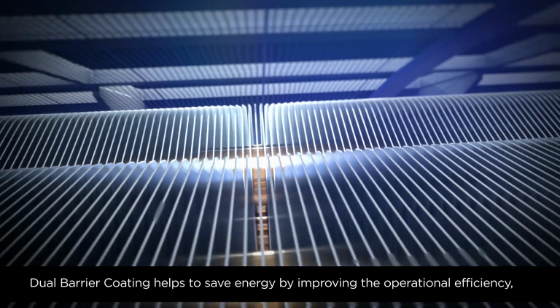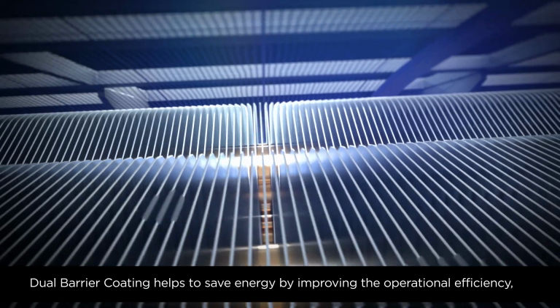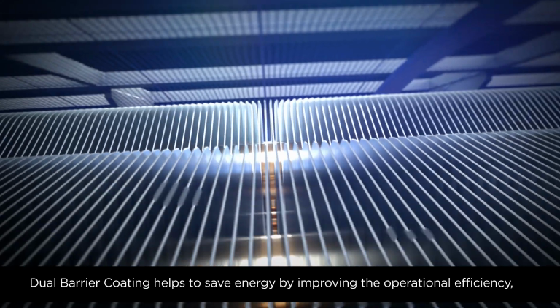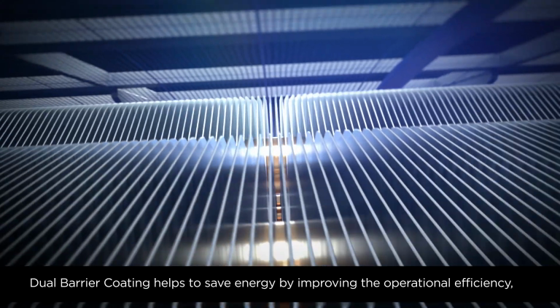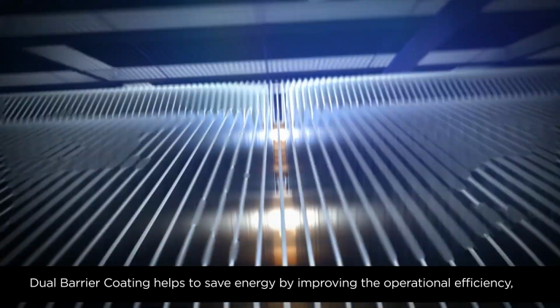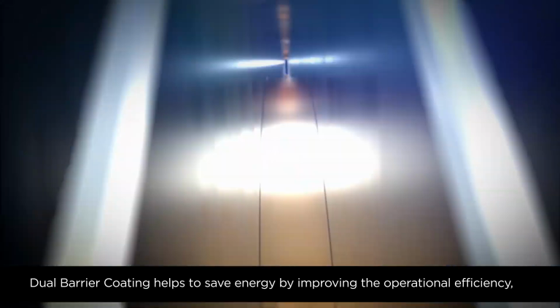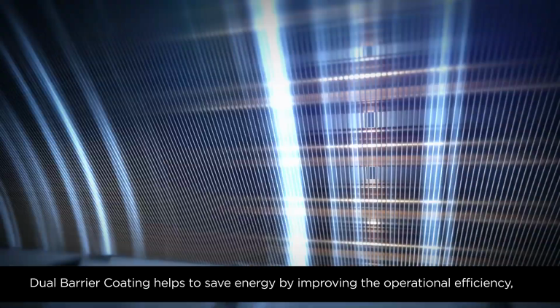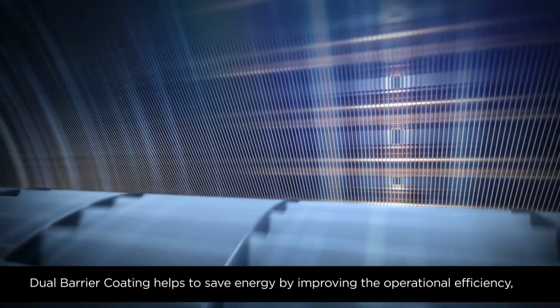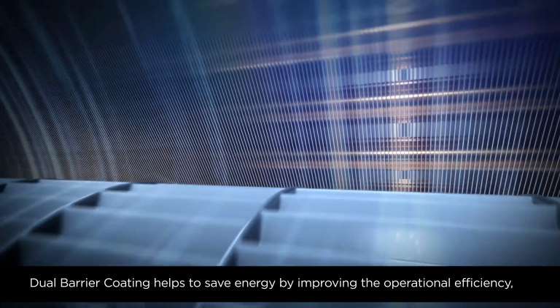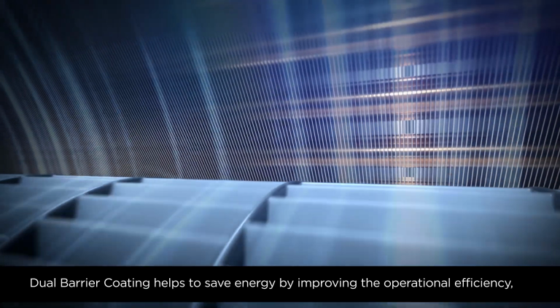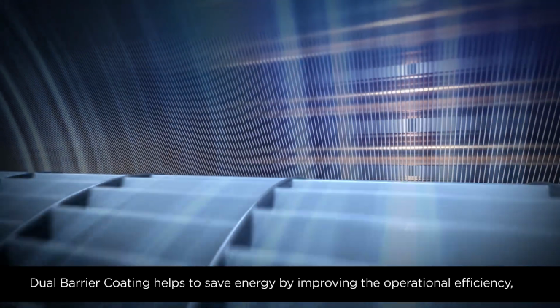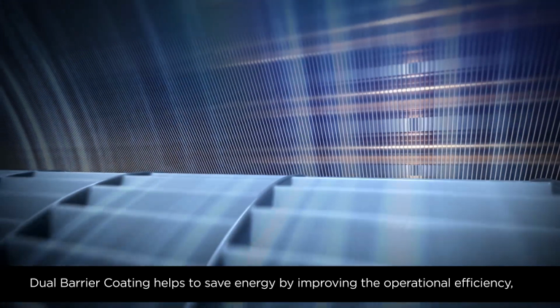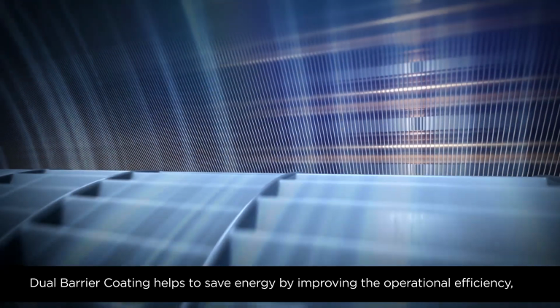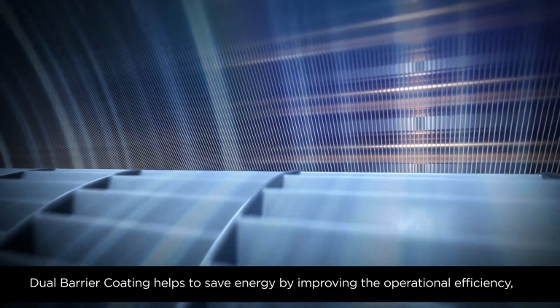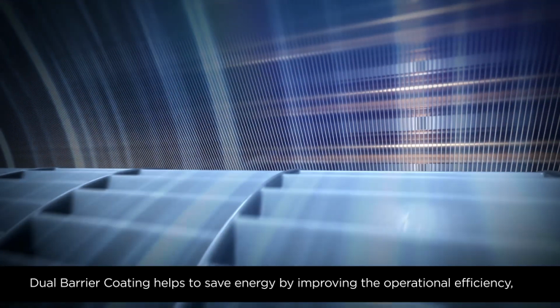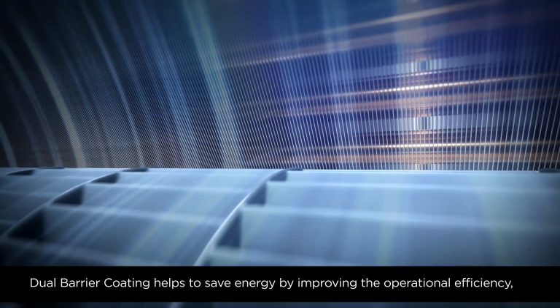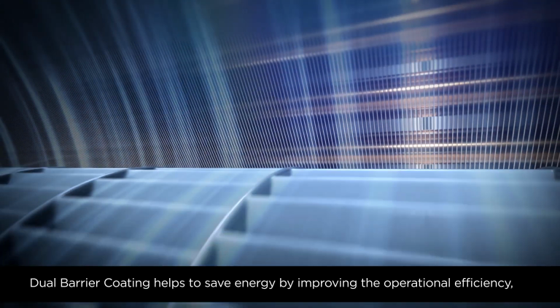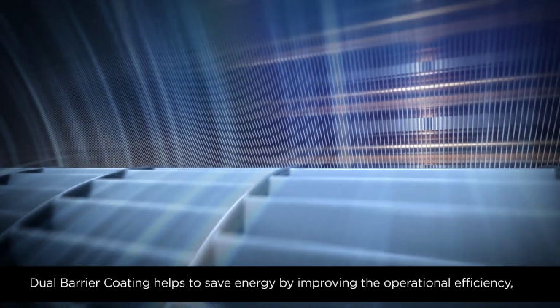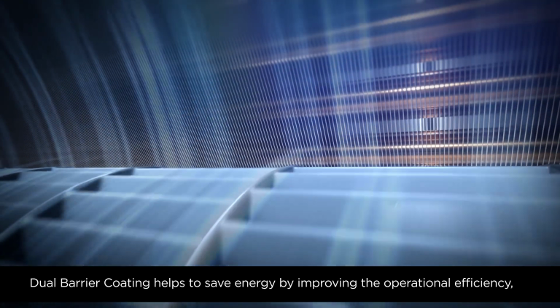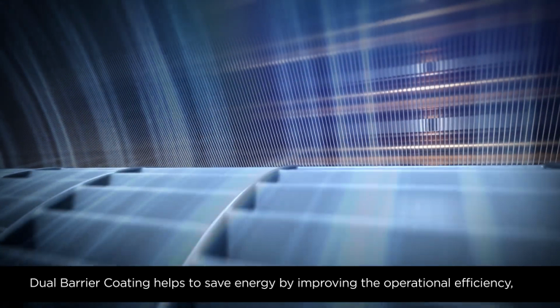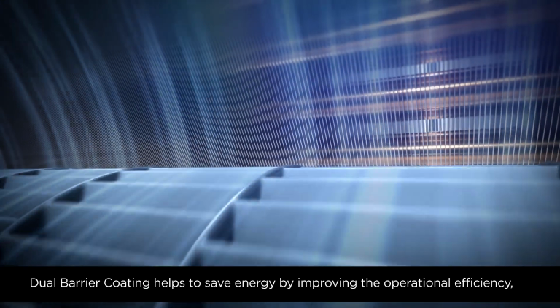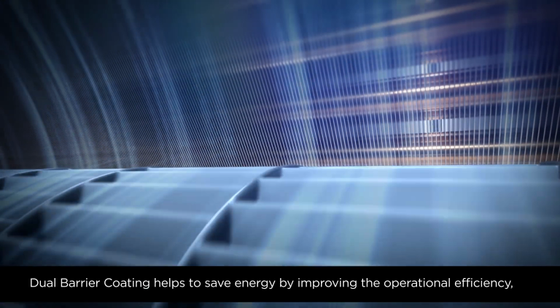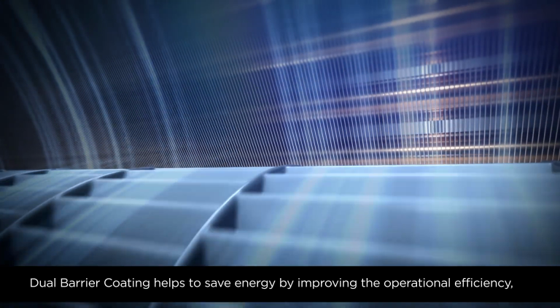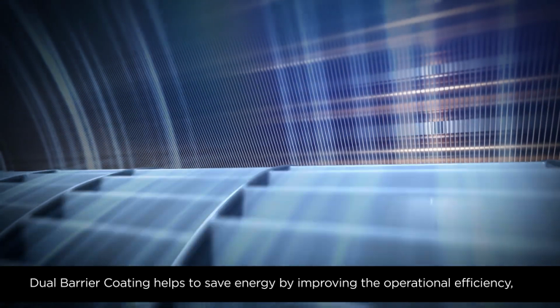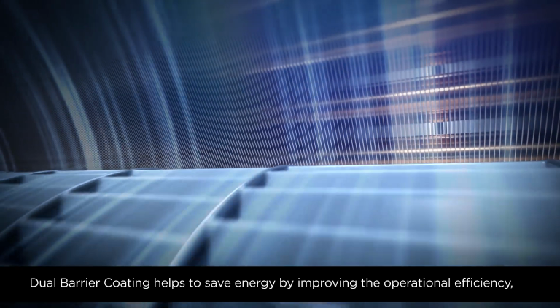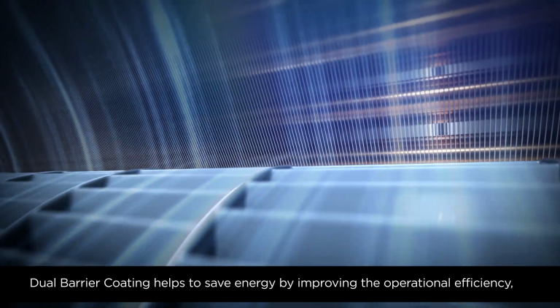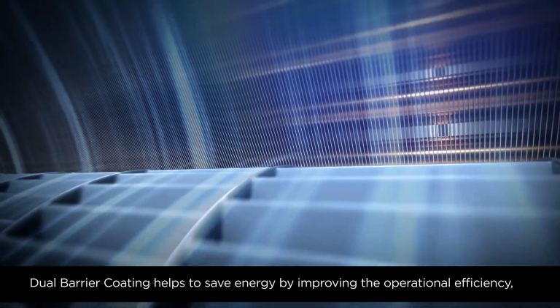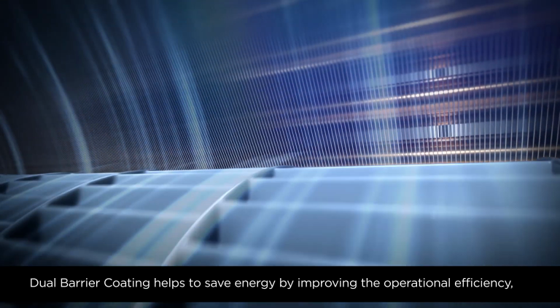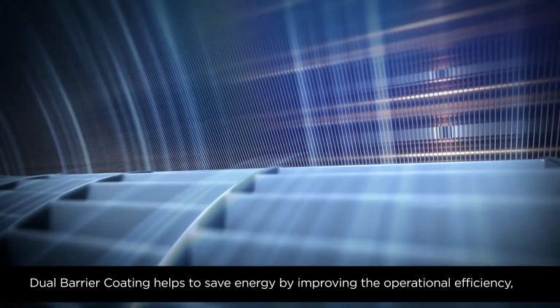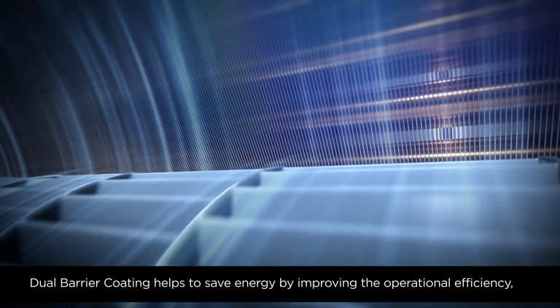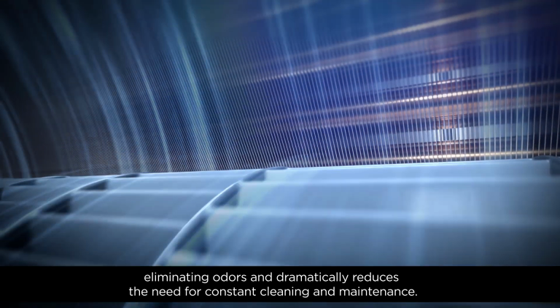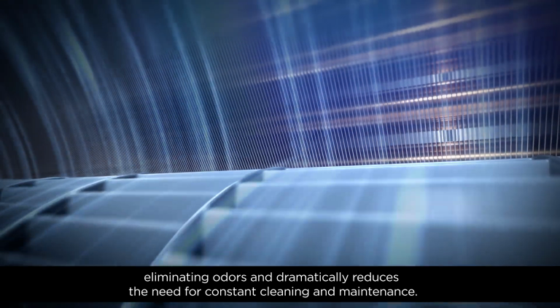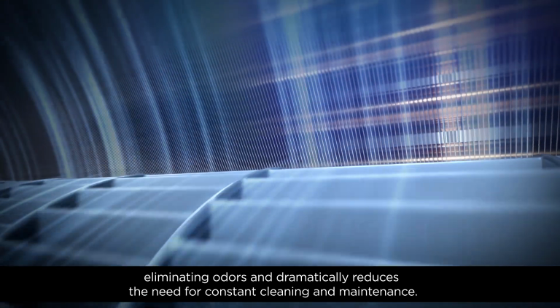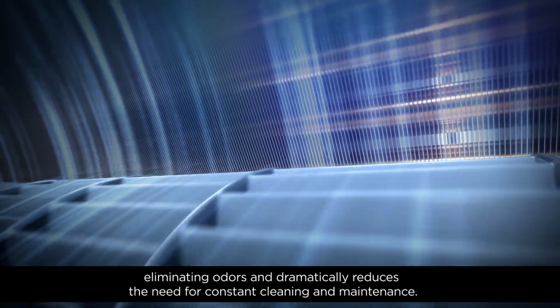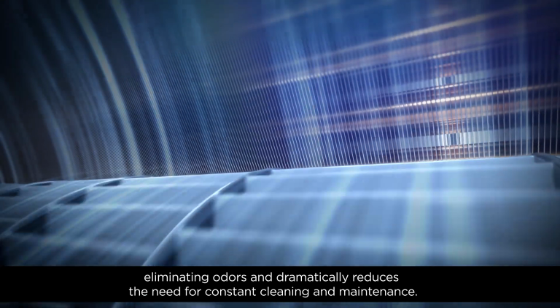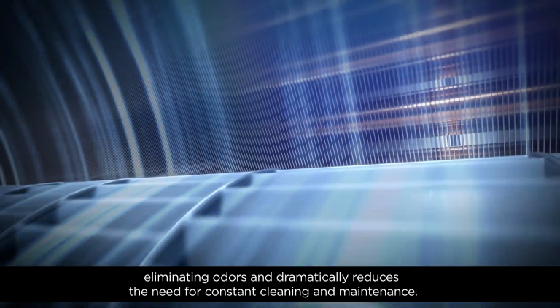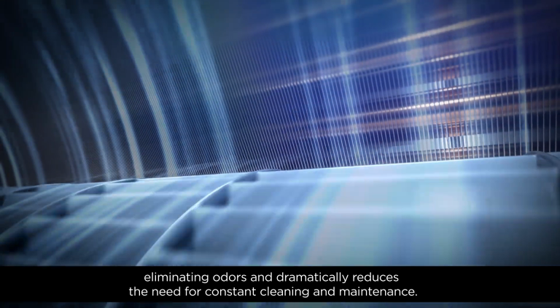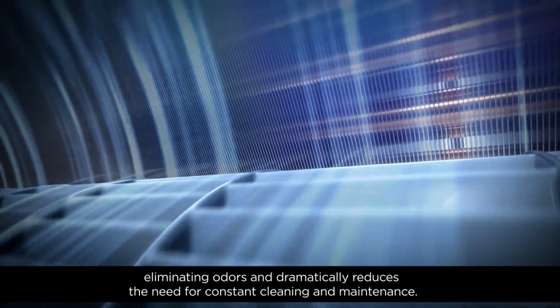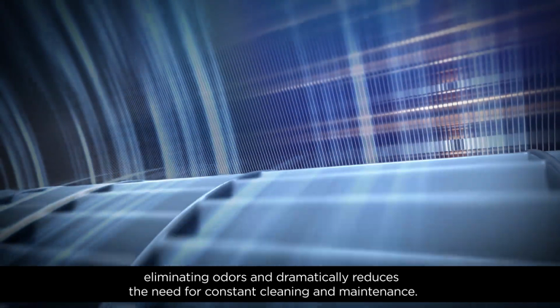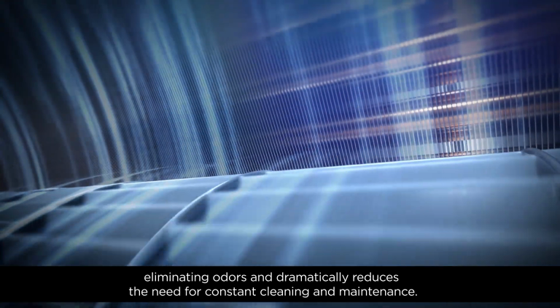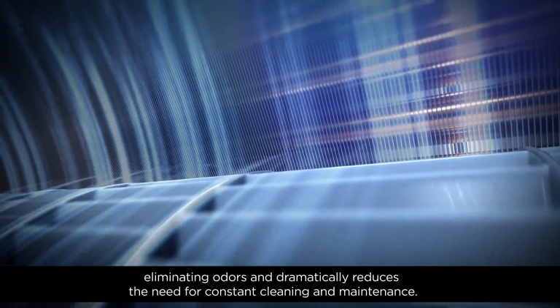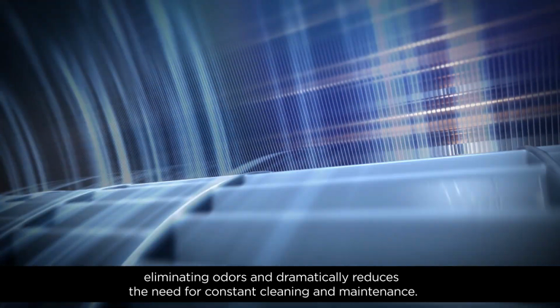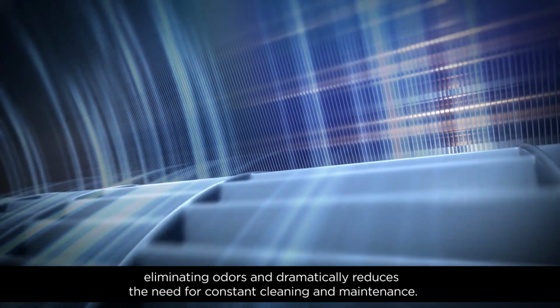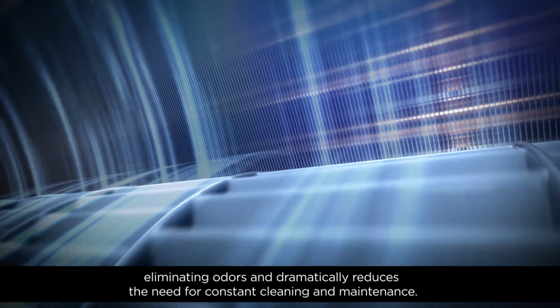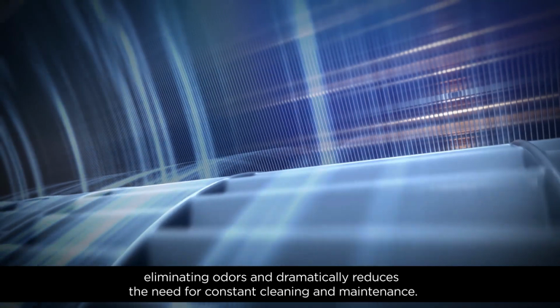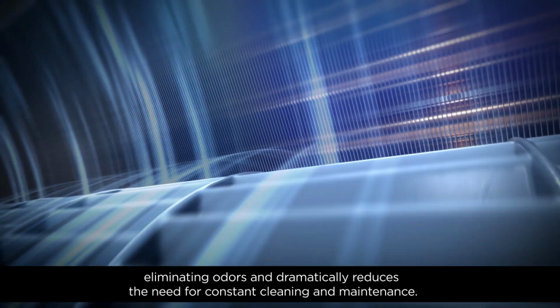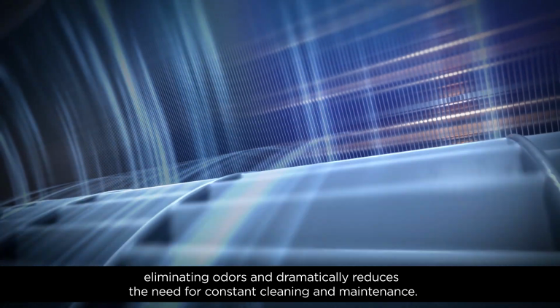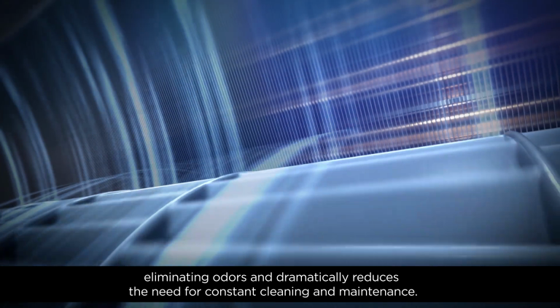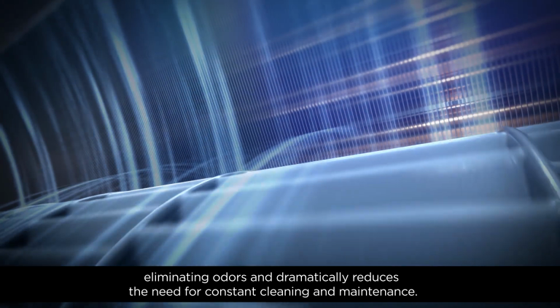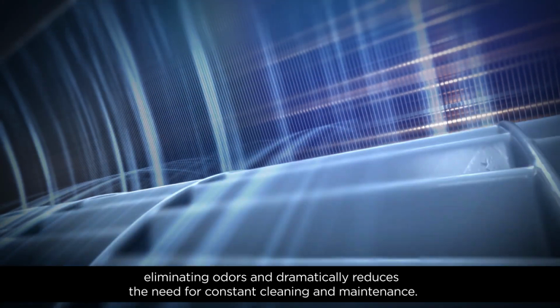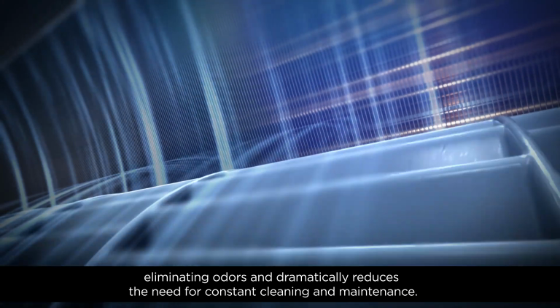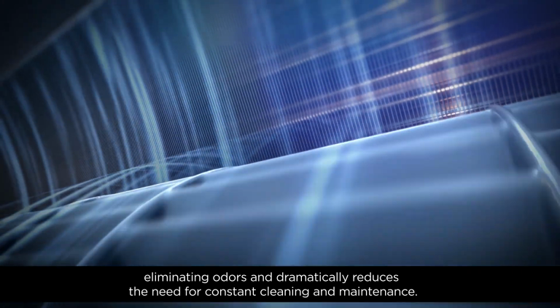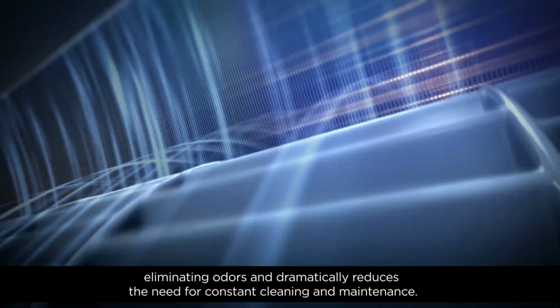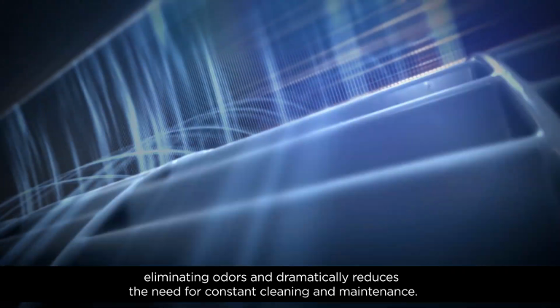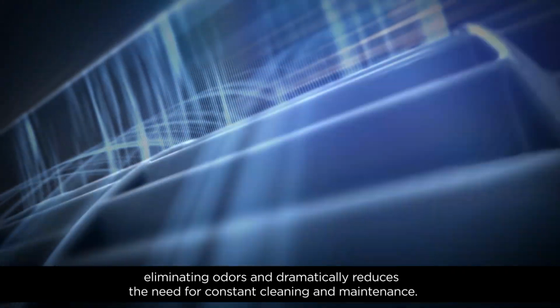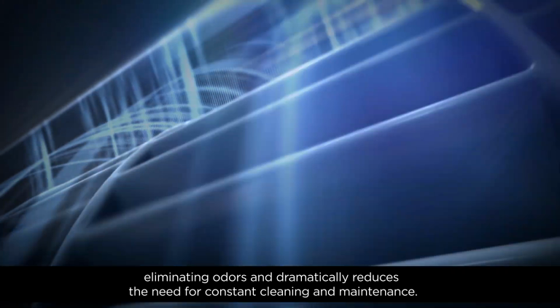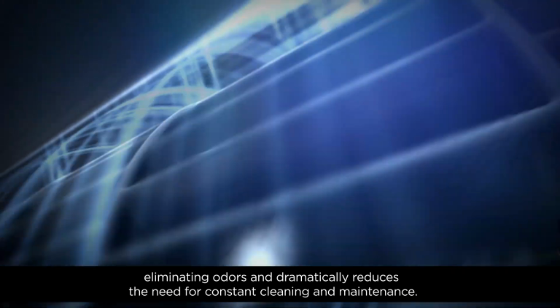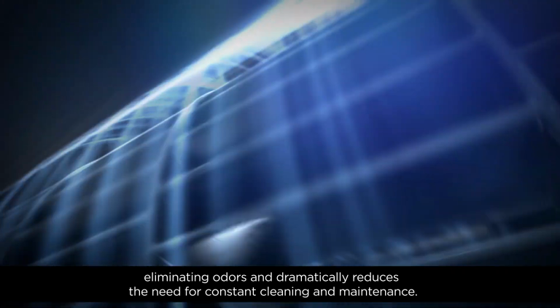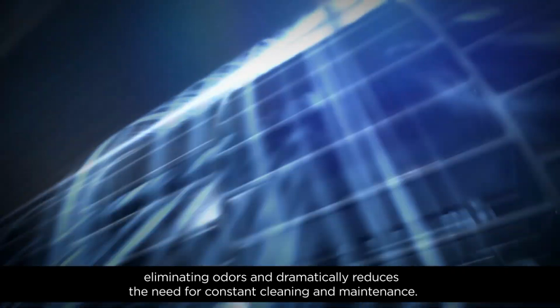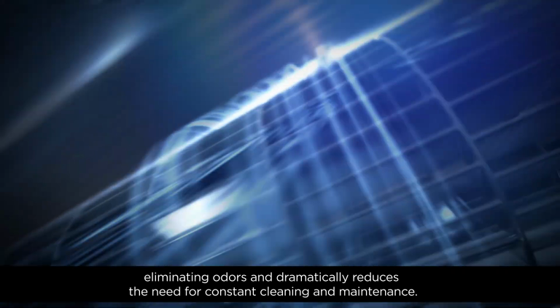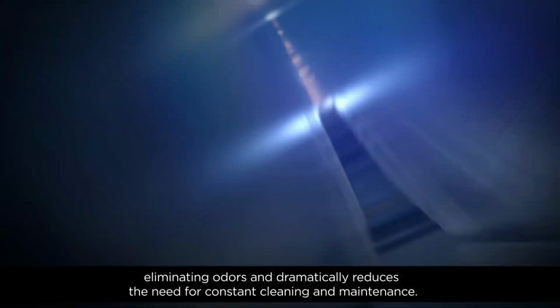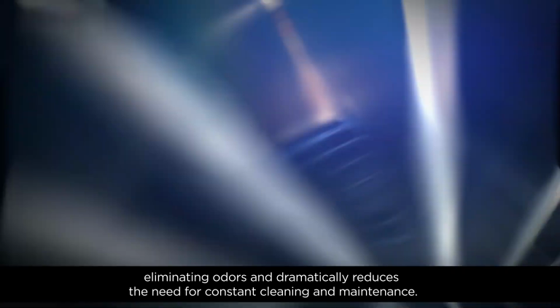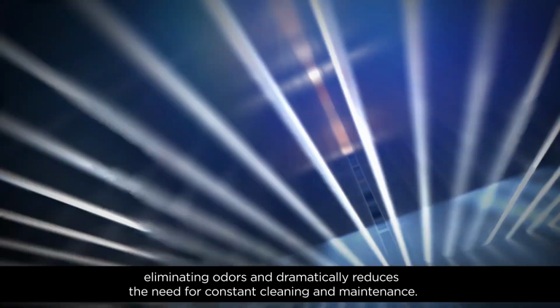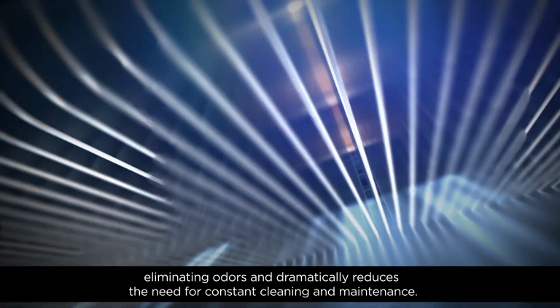Dual-barrier coating helps to save energy by improving the operational efficiency, eliminating odors, and dramatically reduces the need for constant cleaning and maintenance.